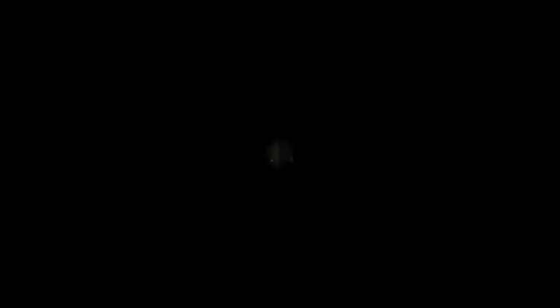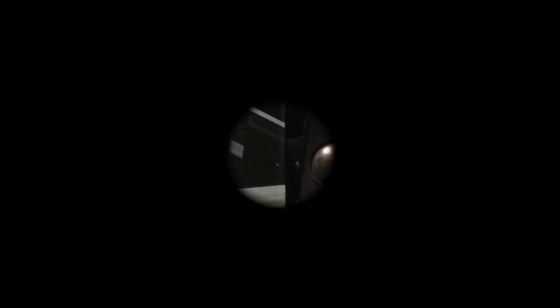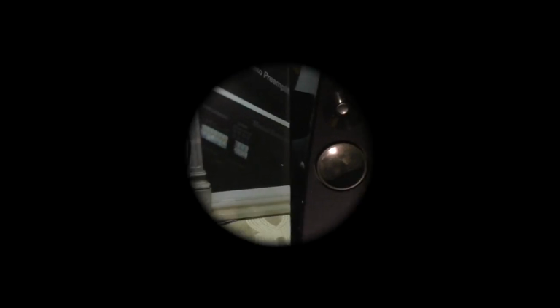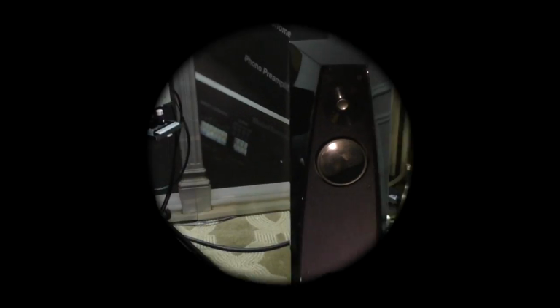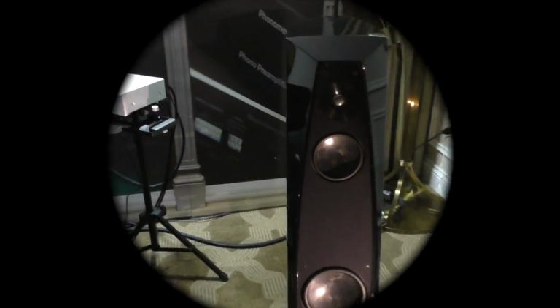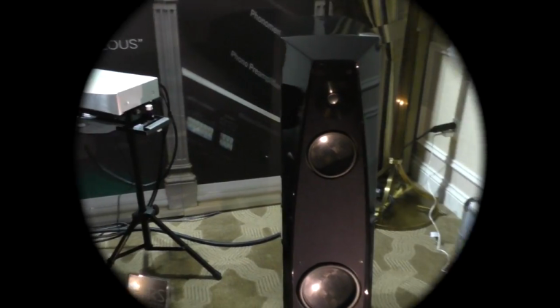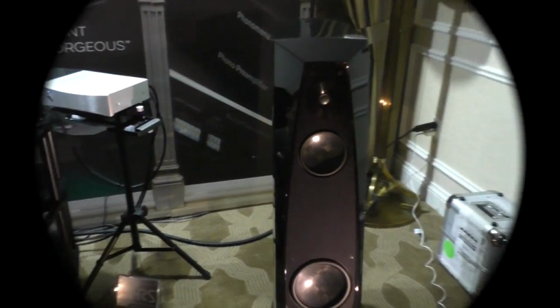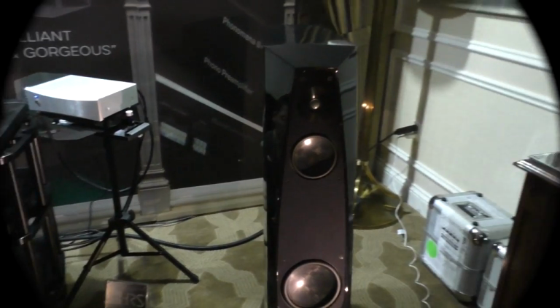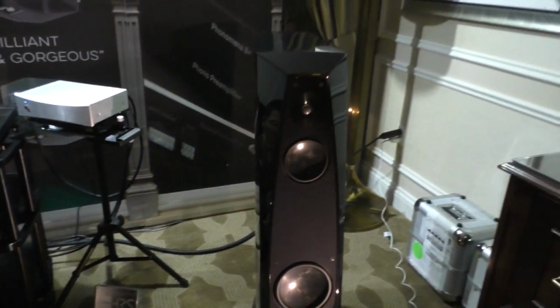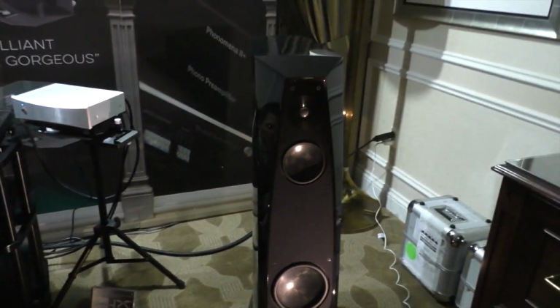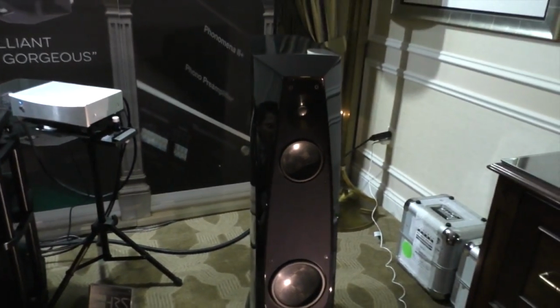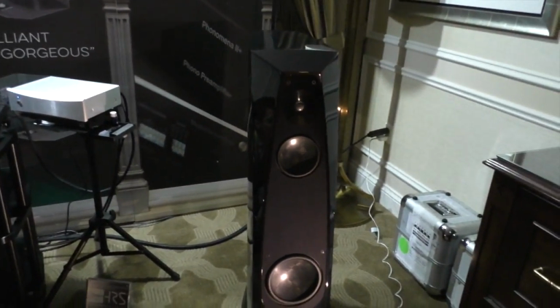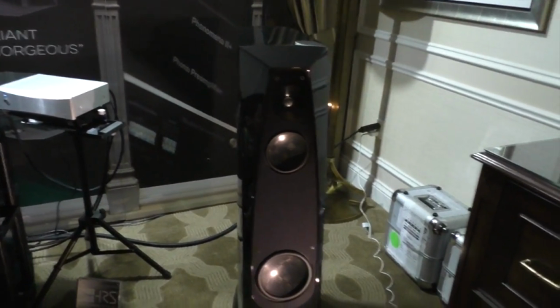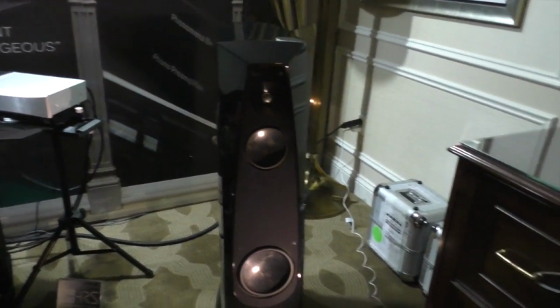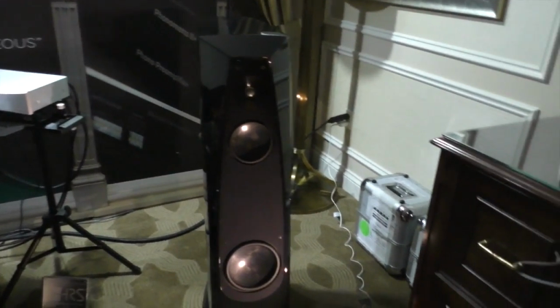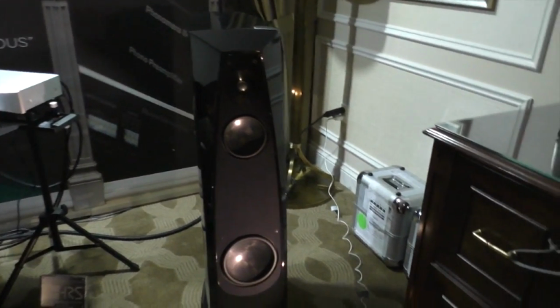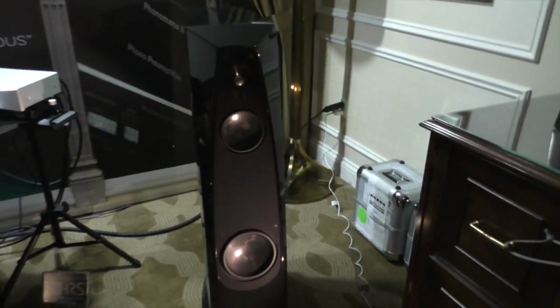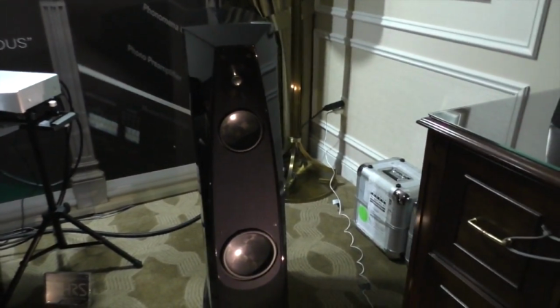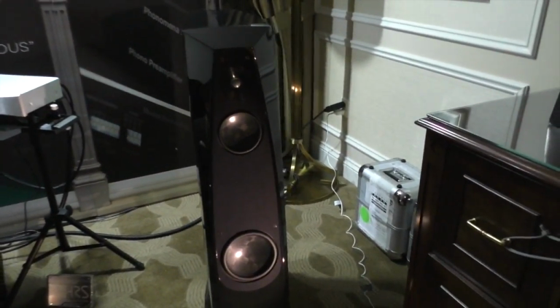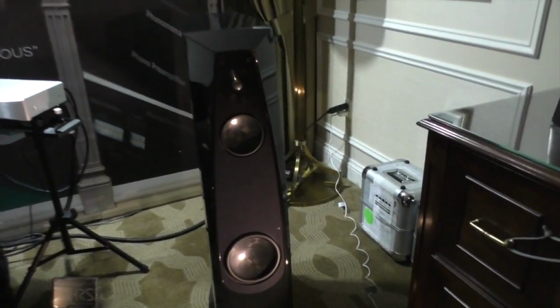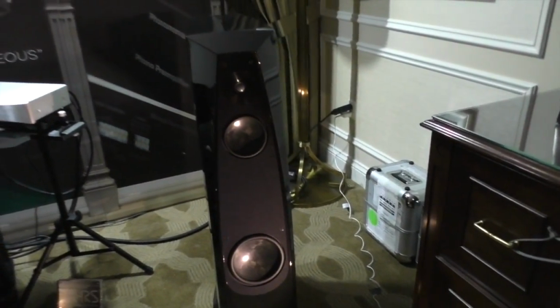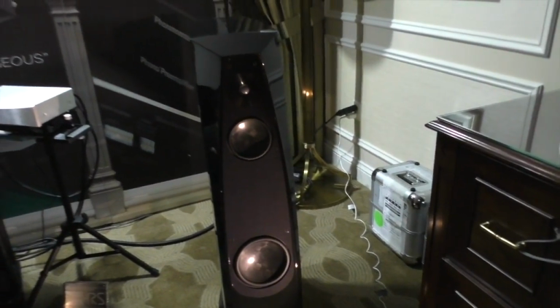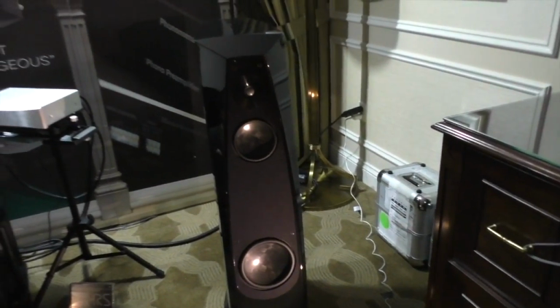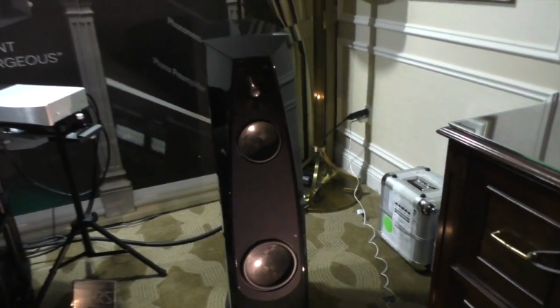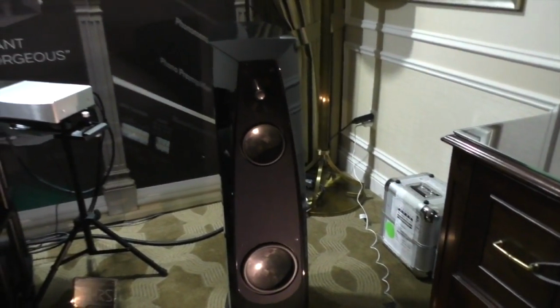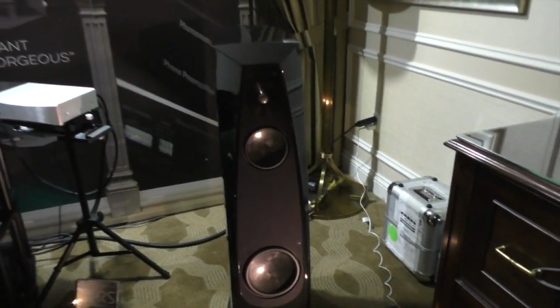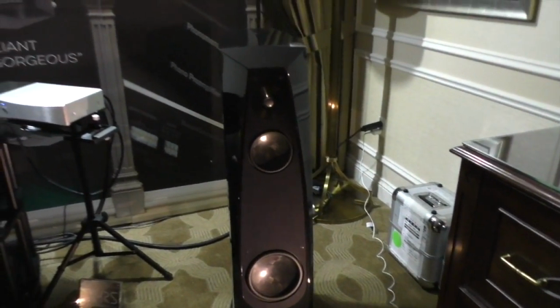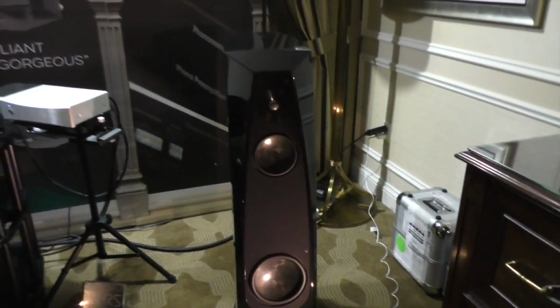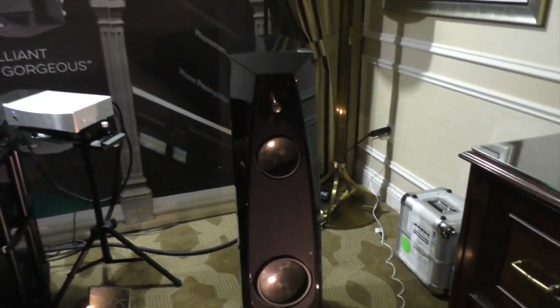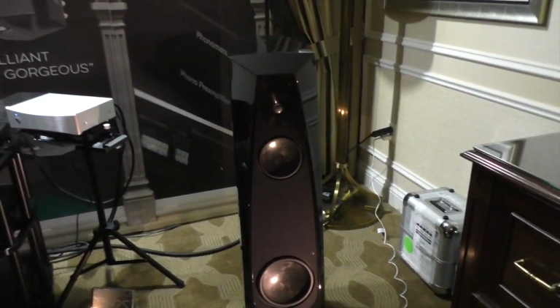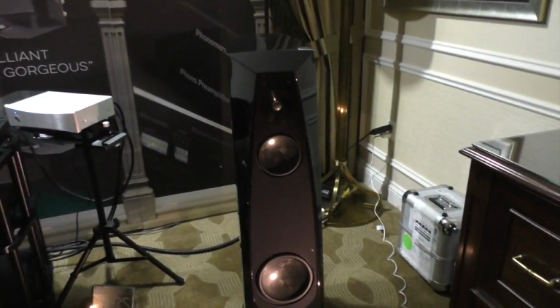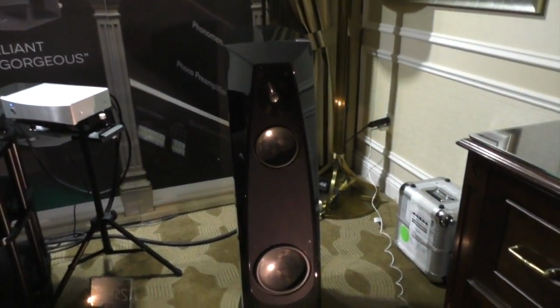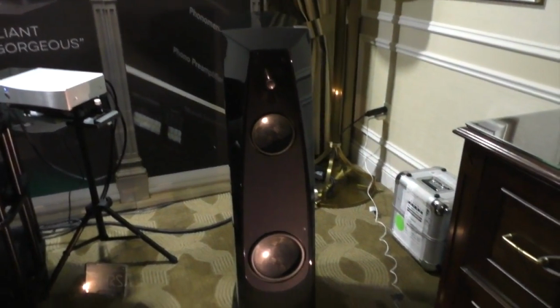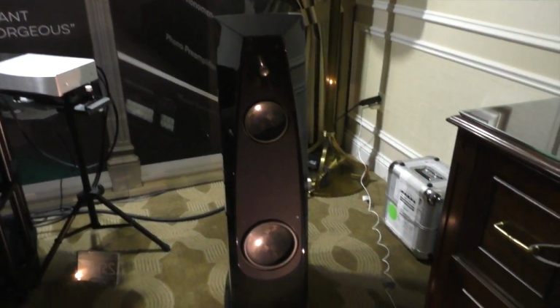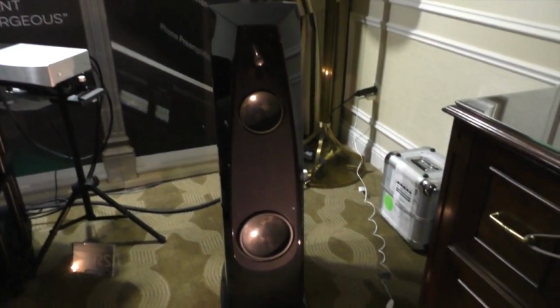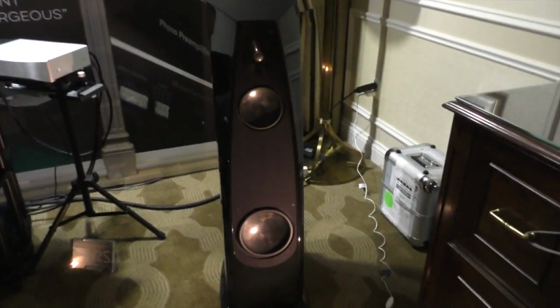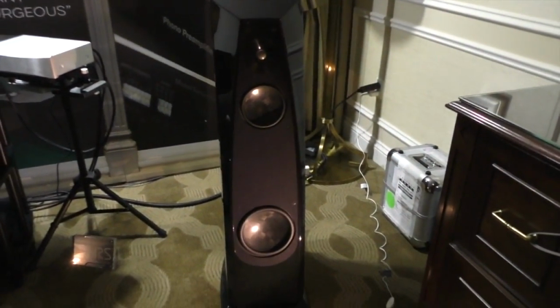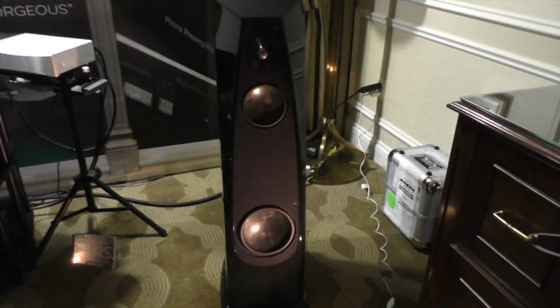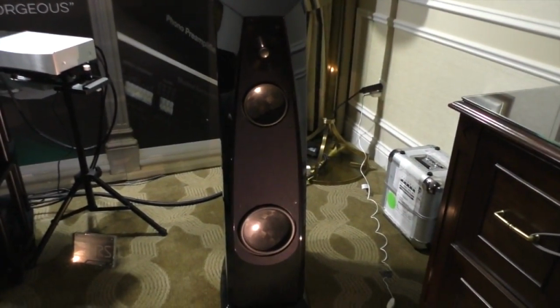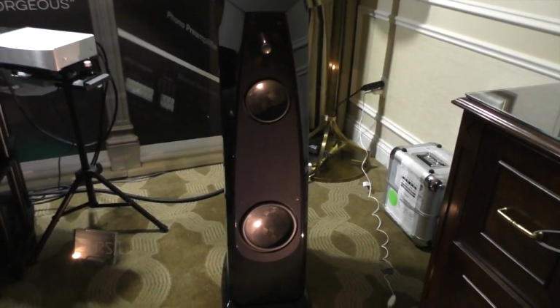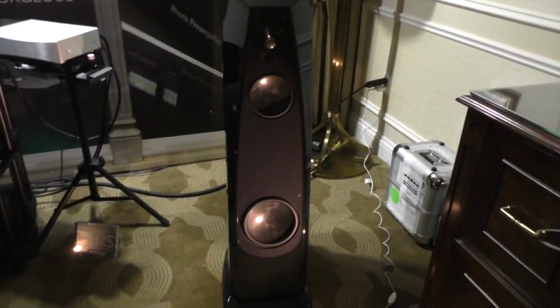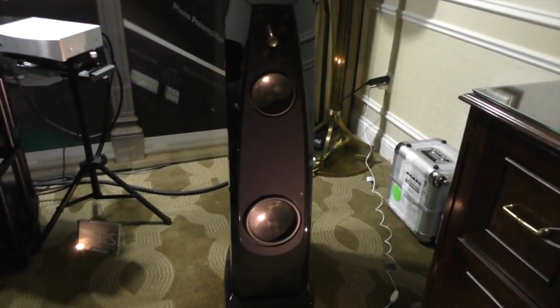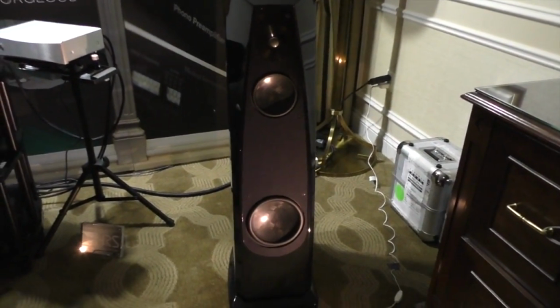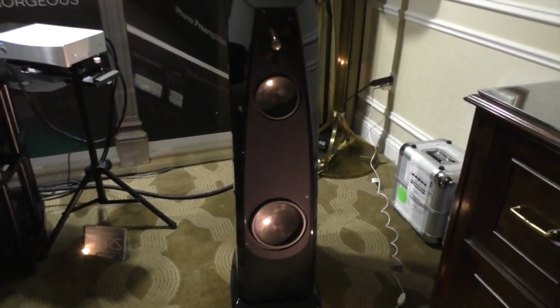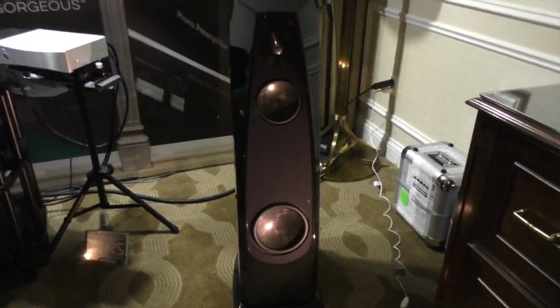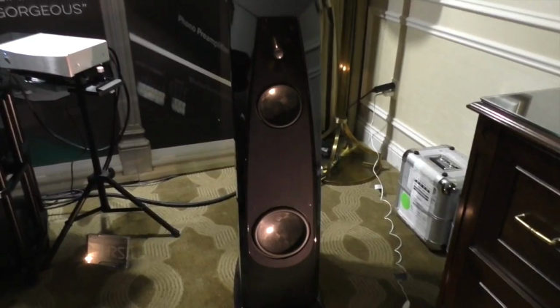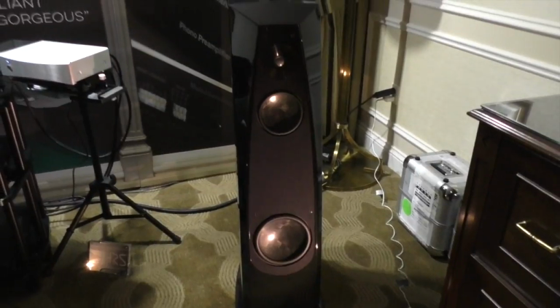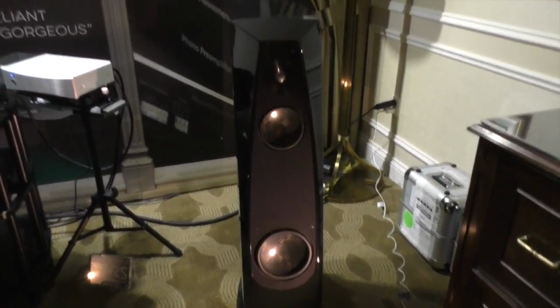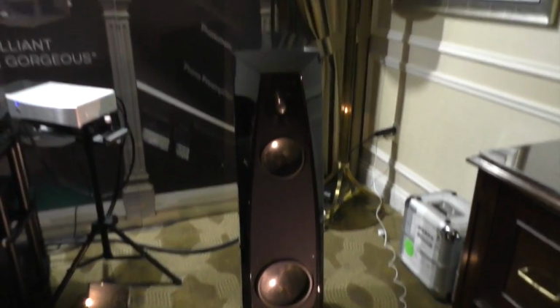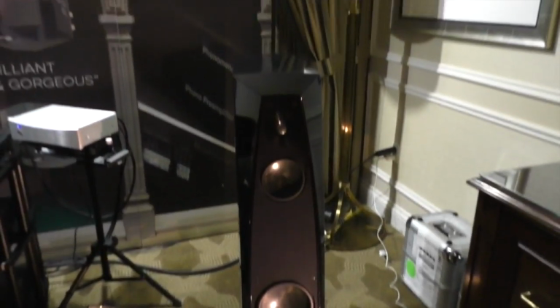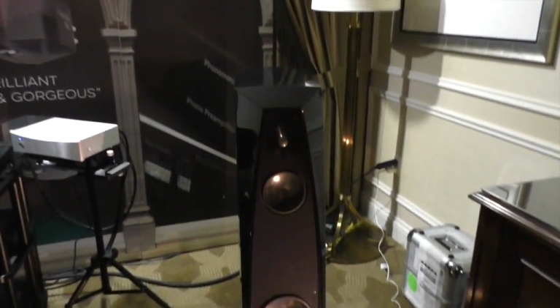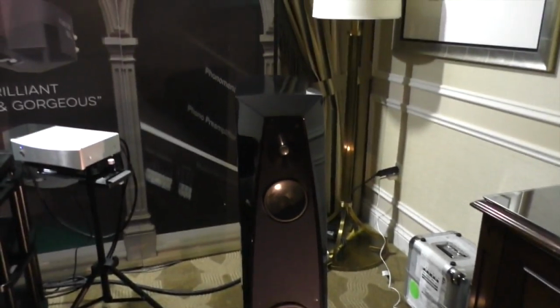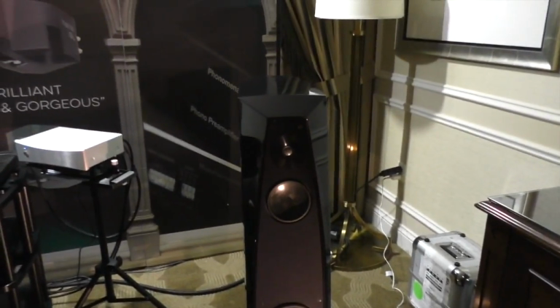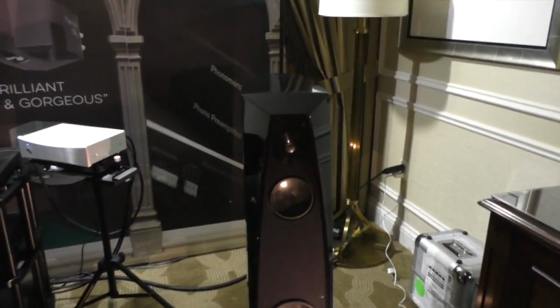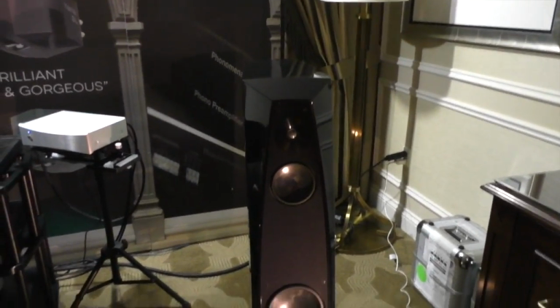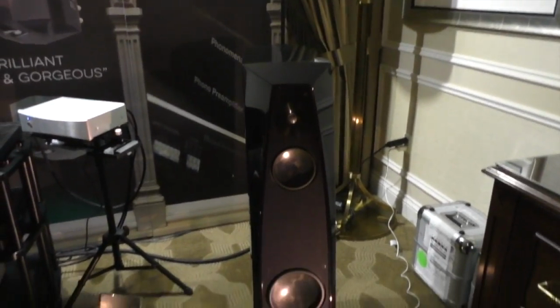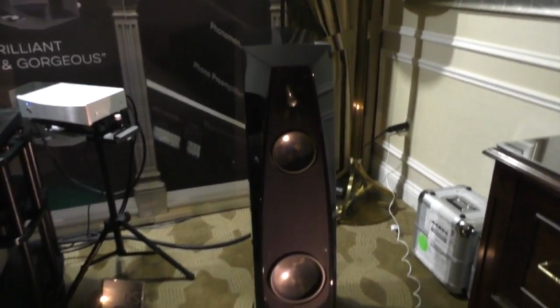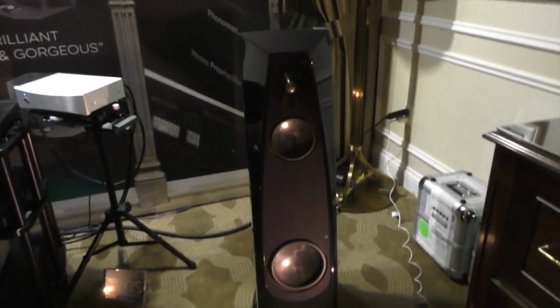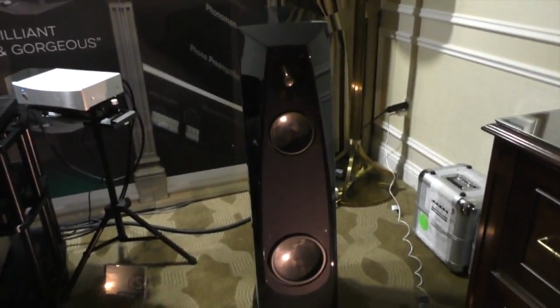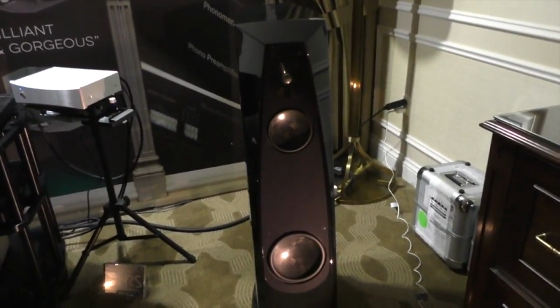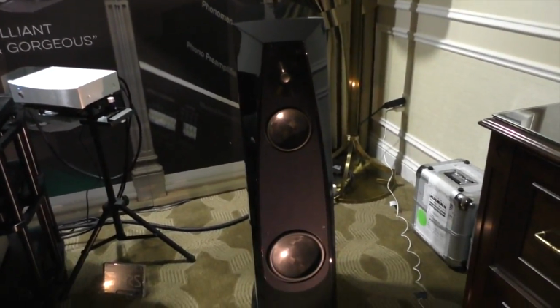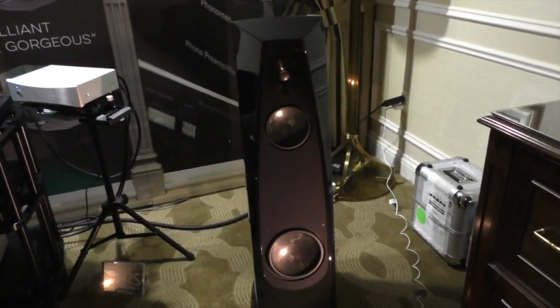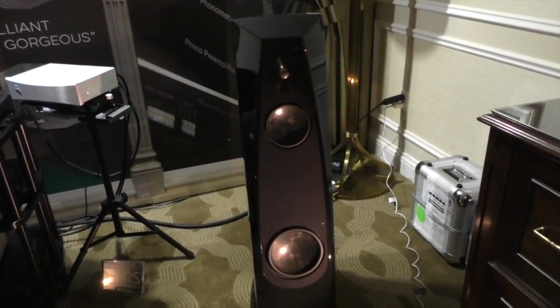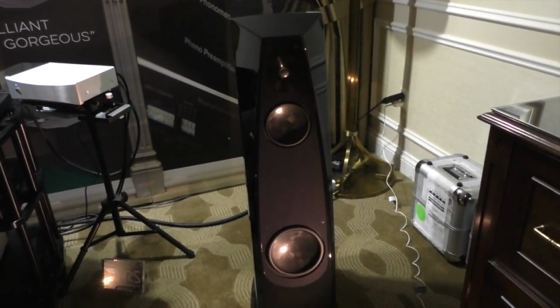The new Atria 2 has a new waveguide and a slightly different tuning in the low frequencies as well.